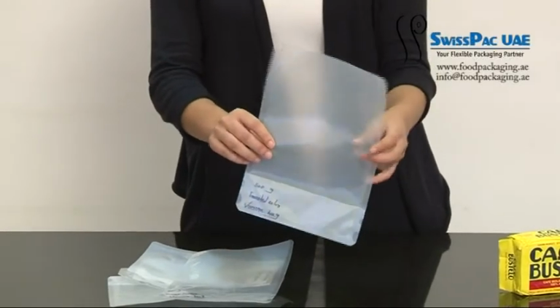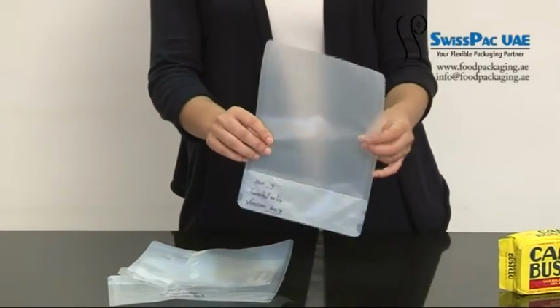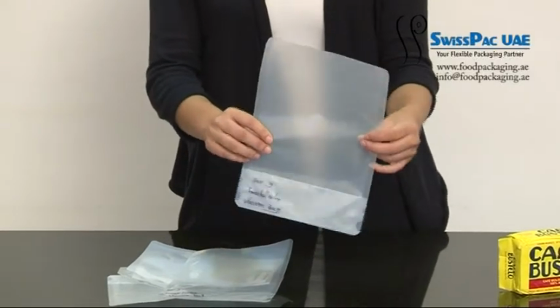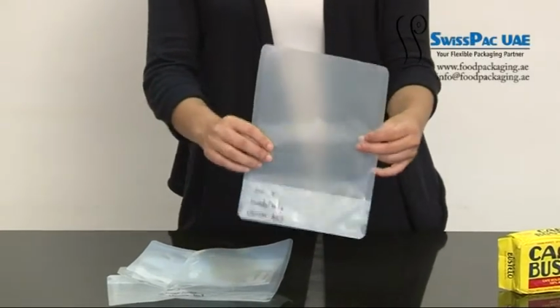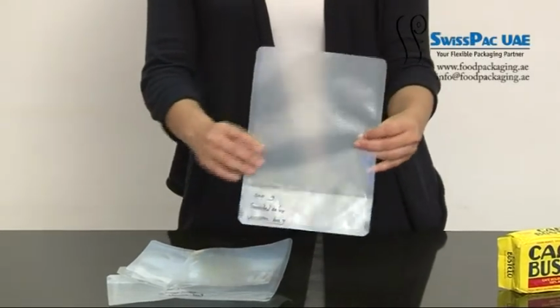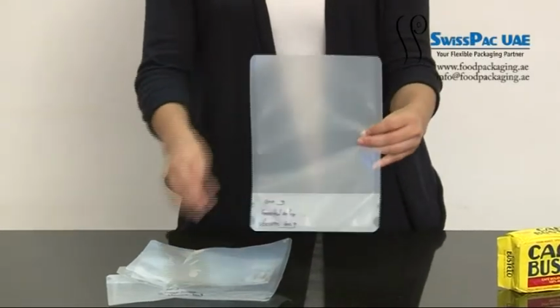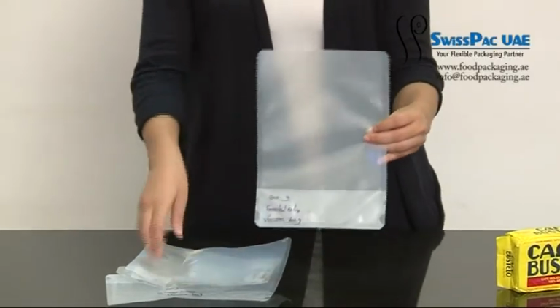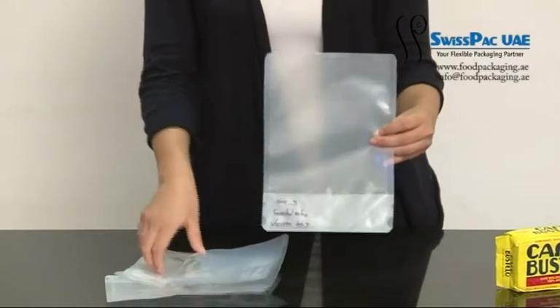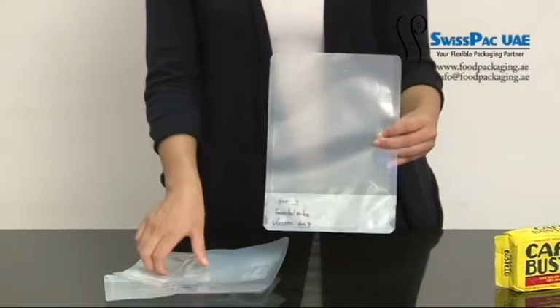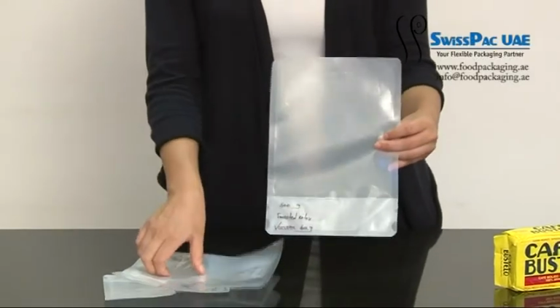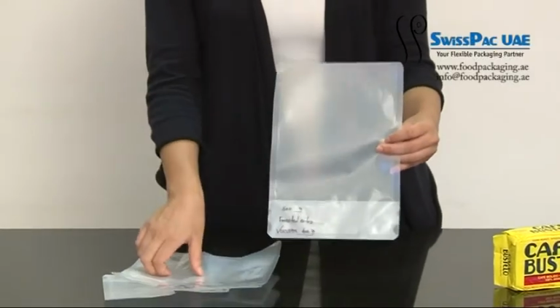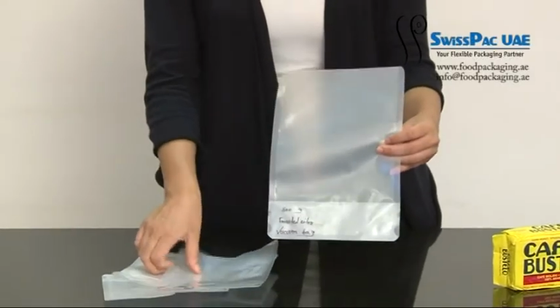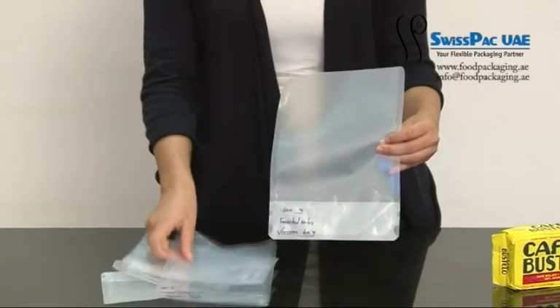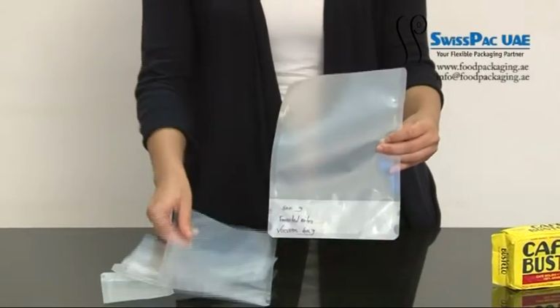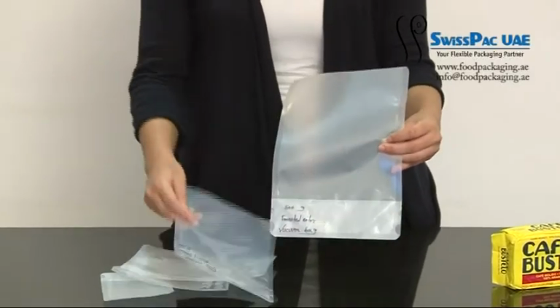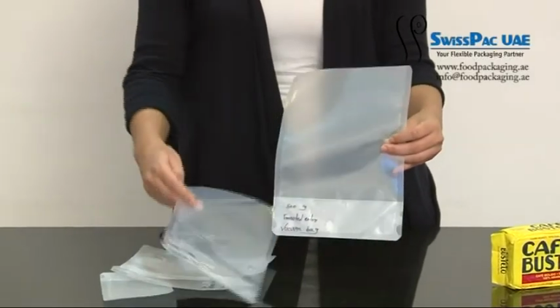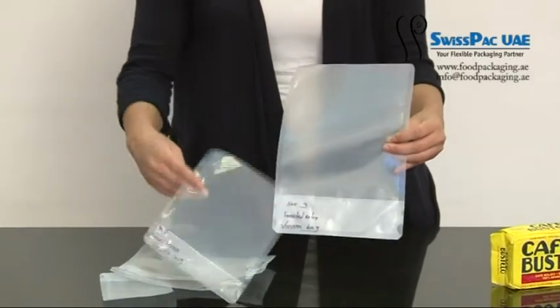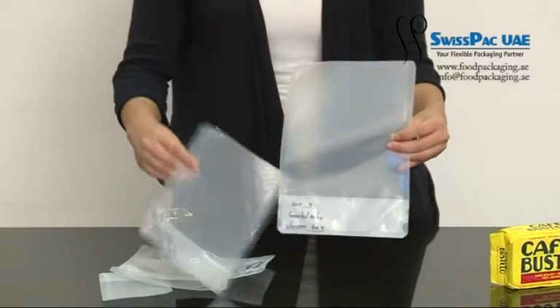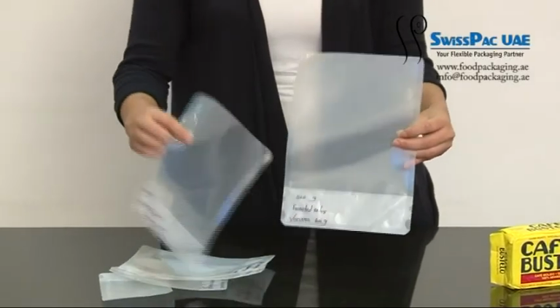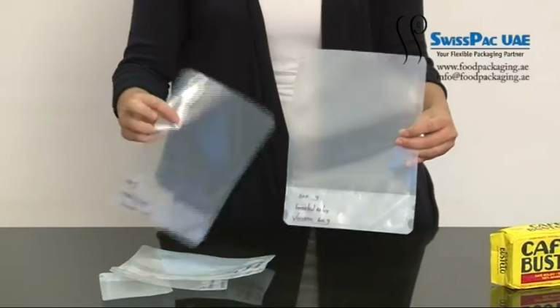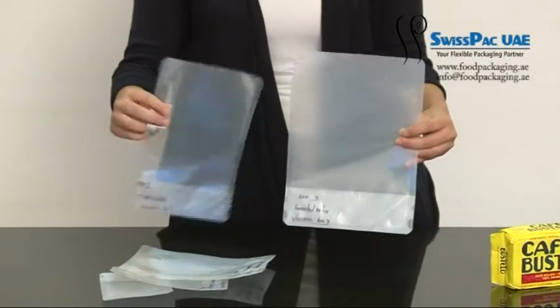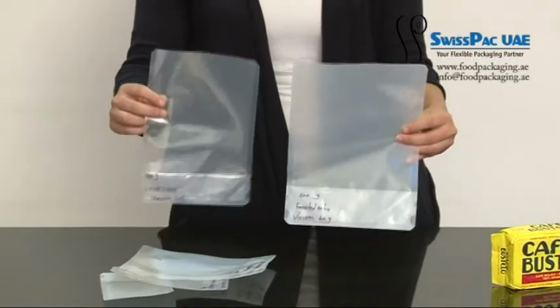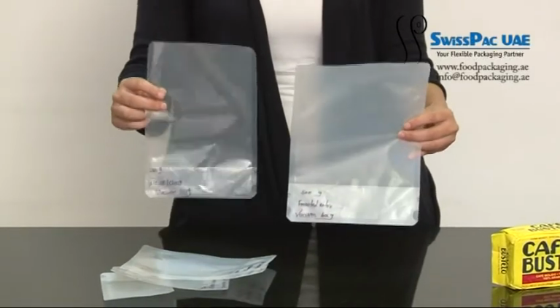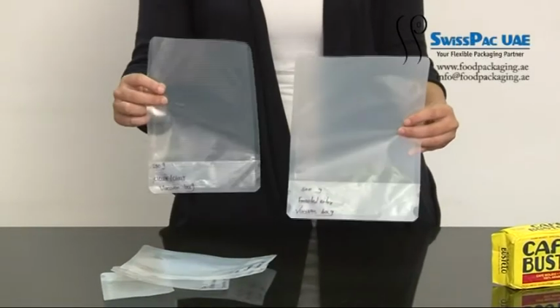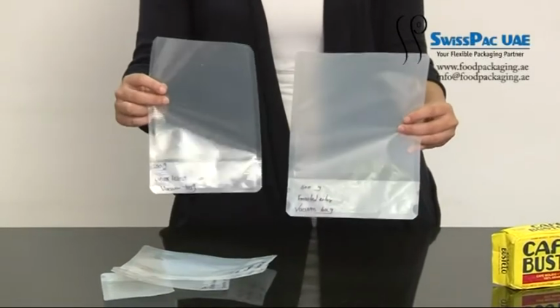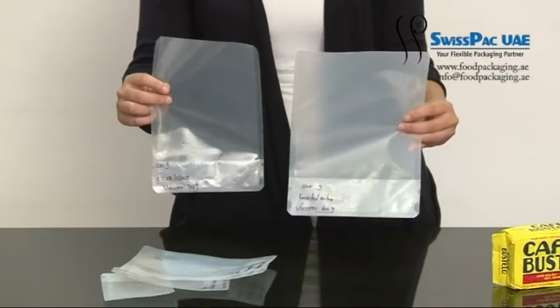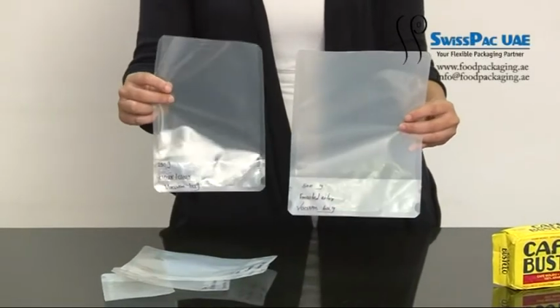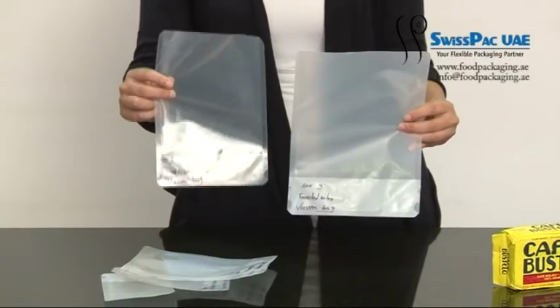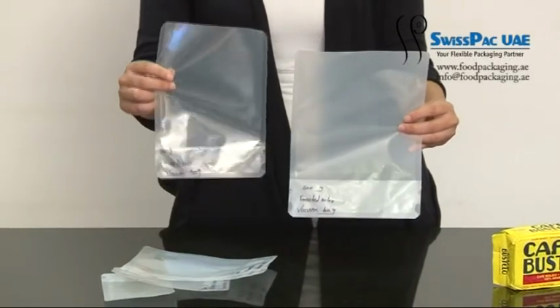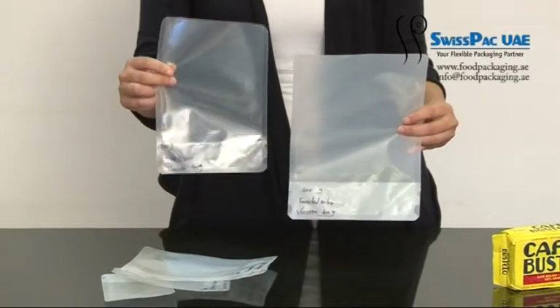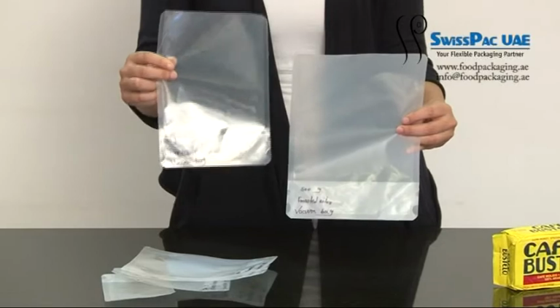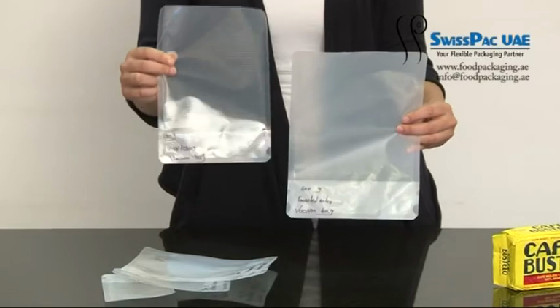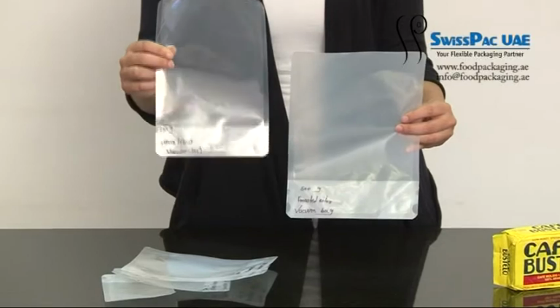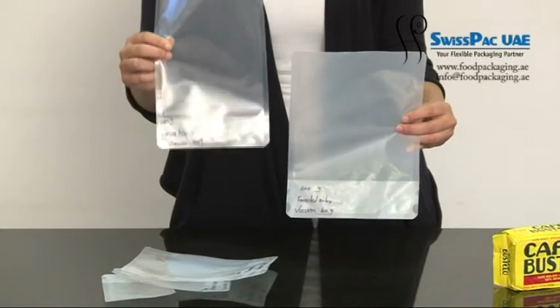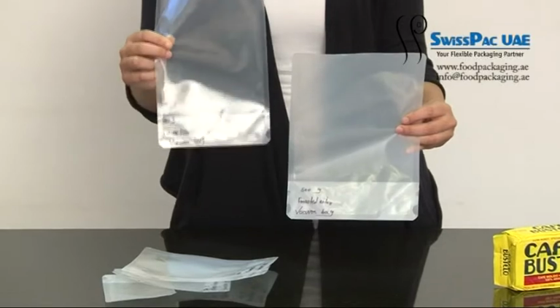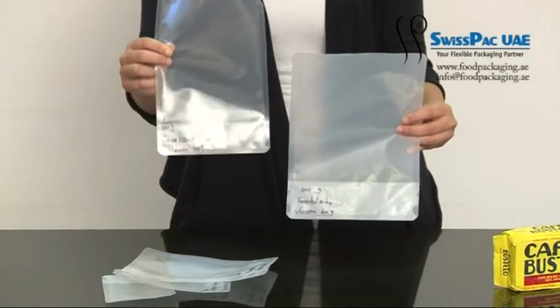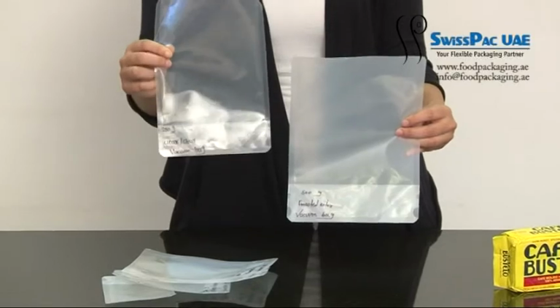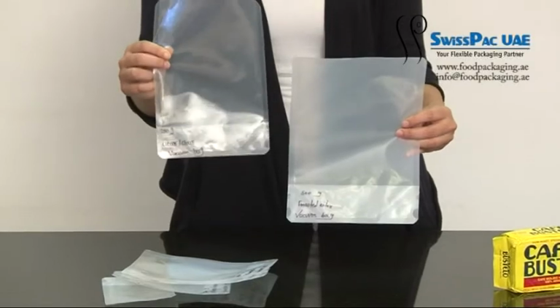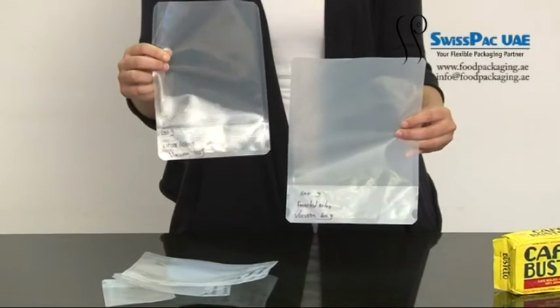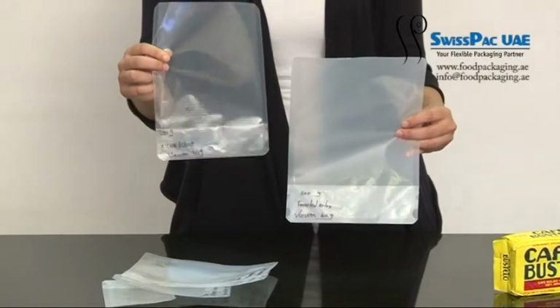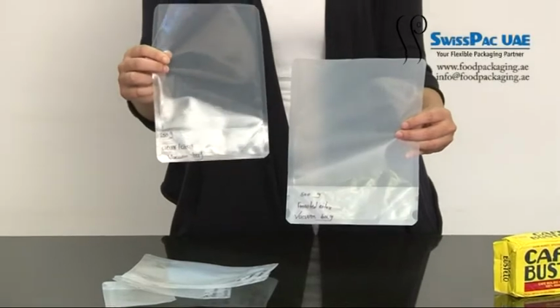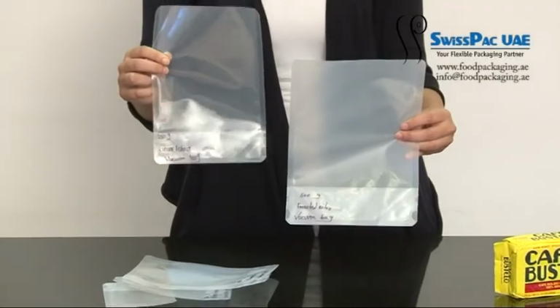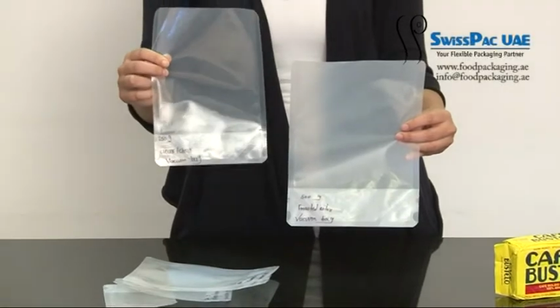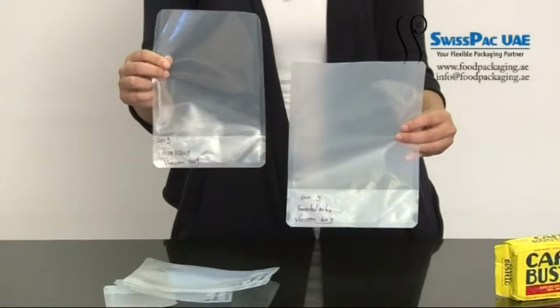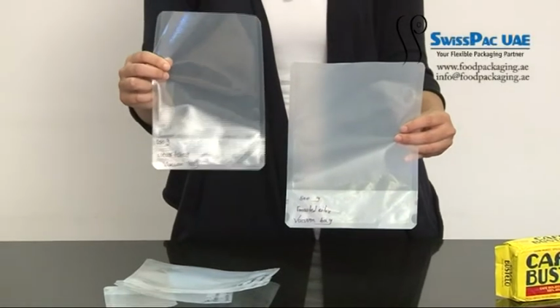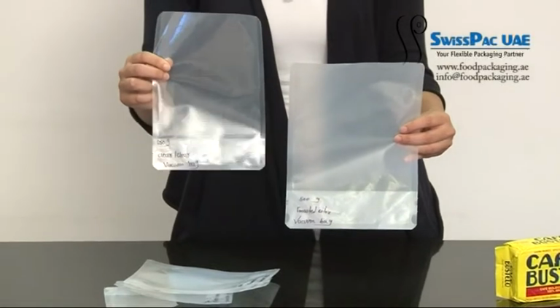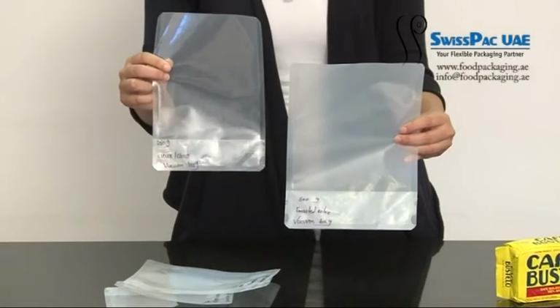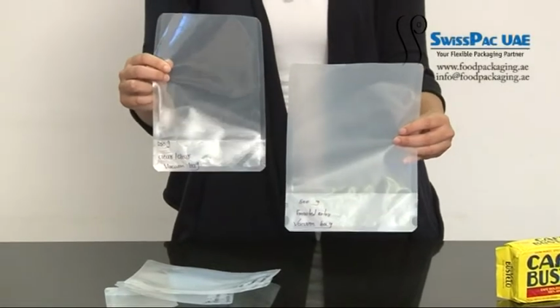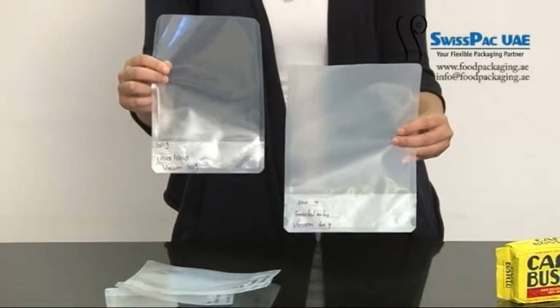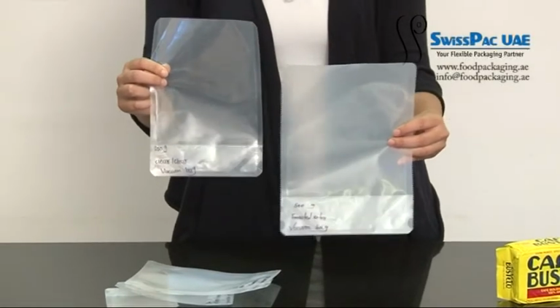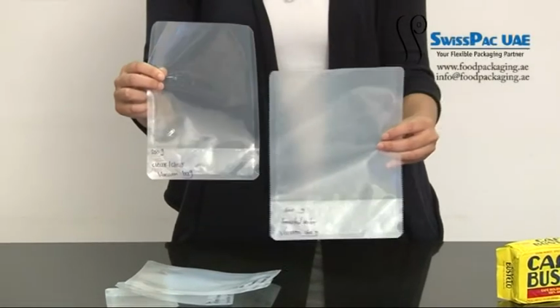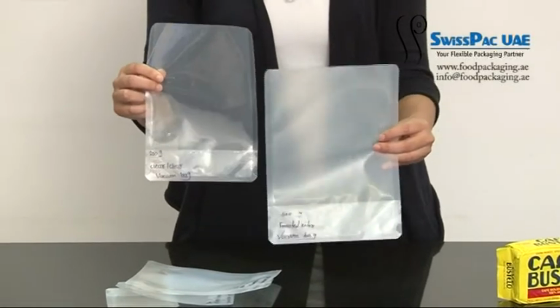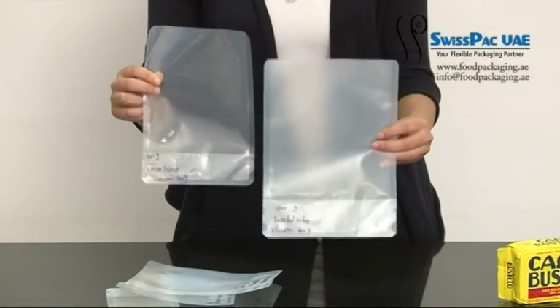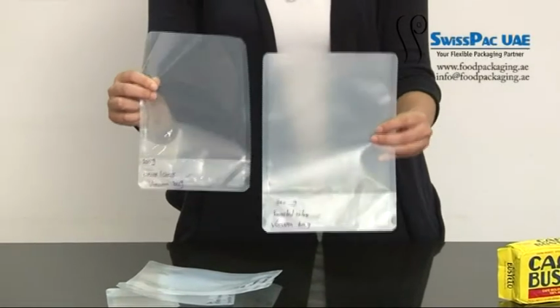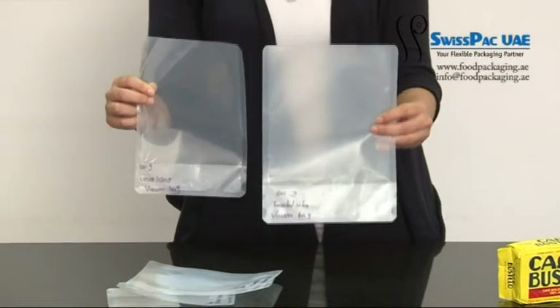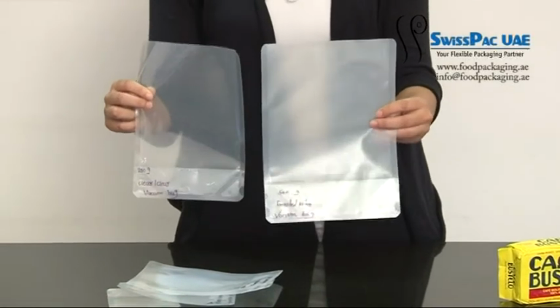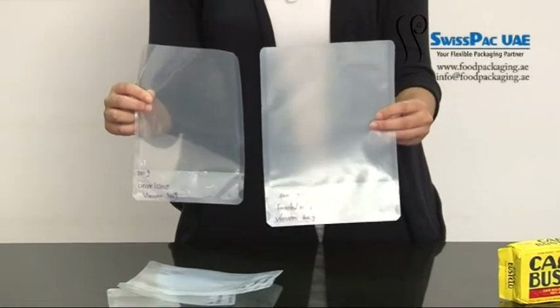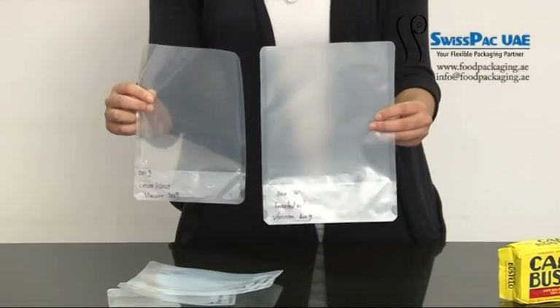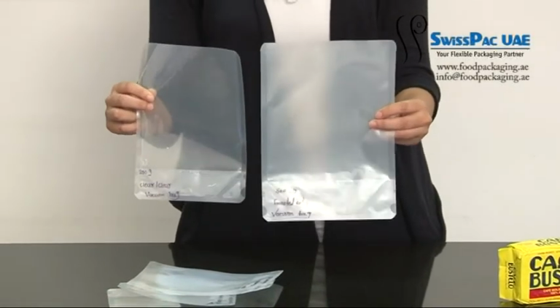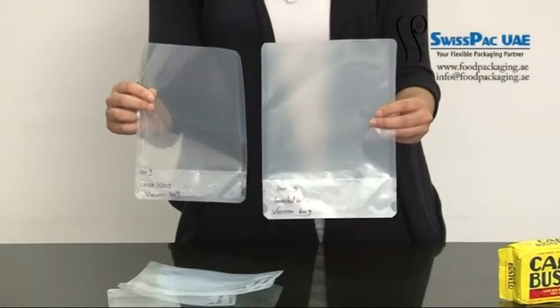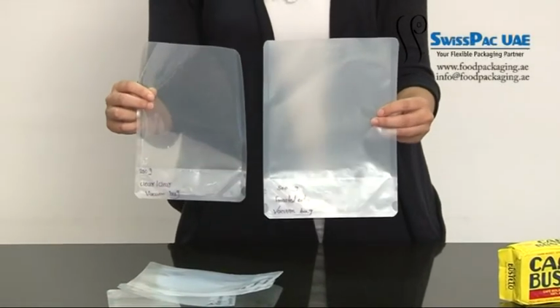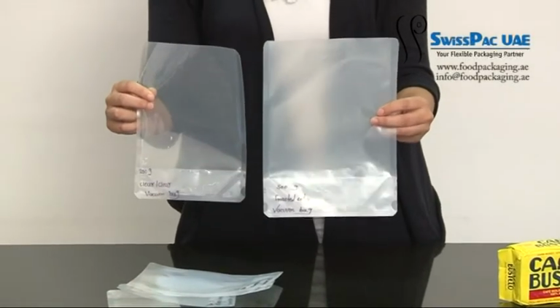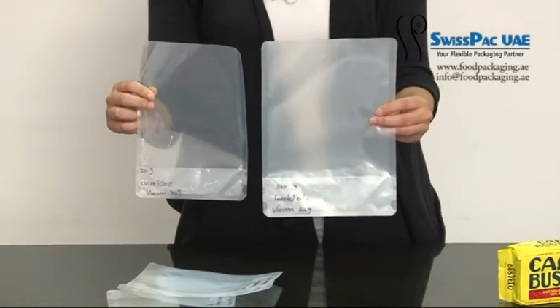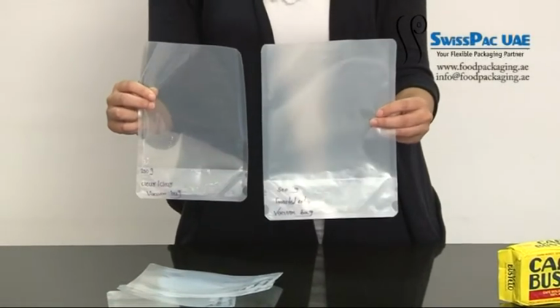These bags come in two colors: clear color and frosty color.